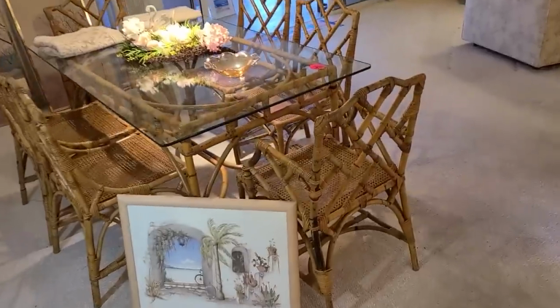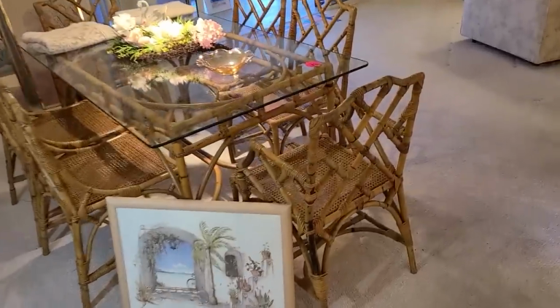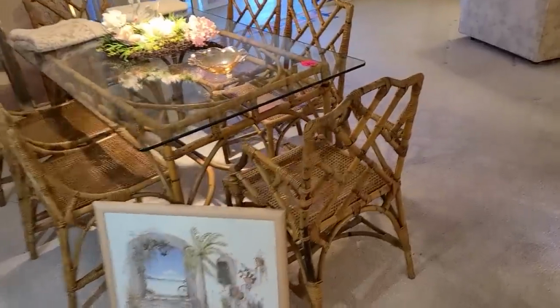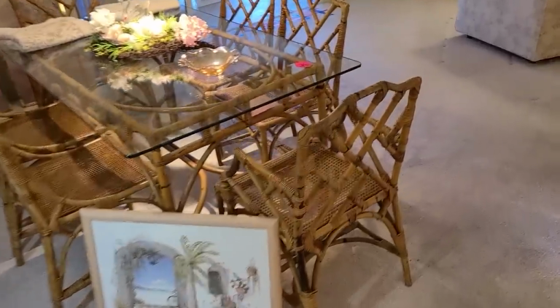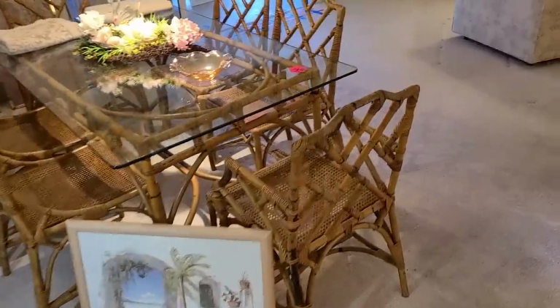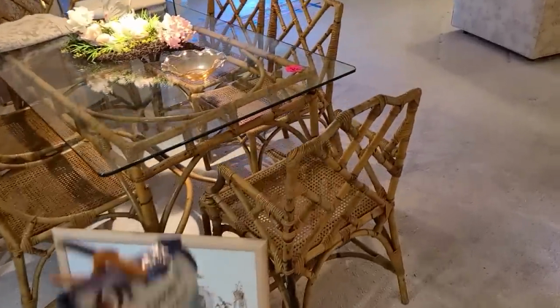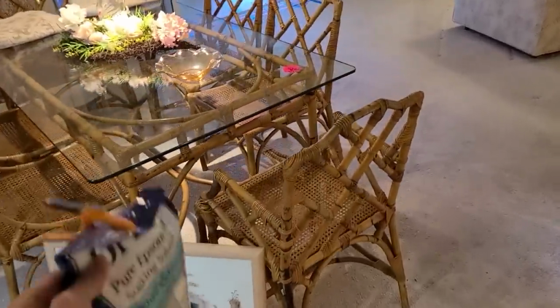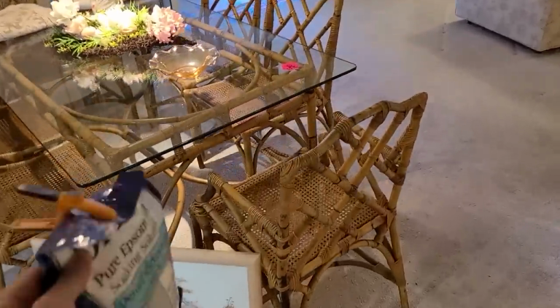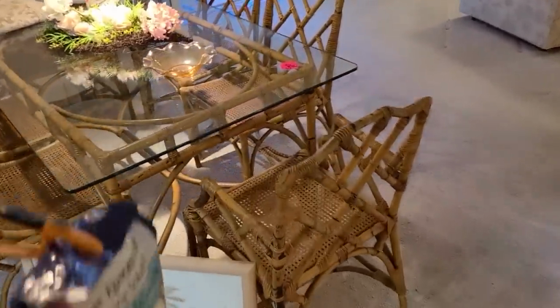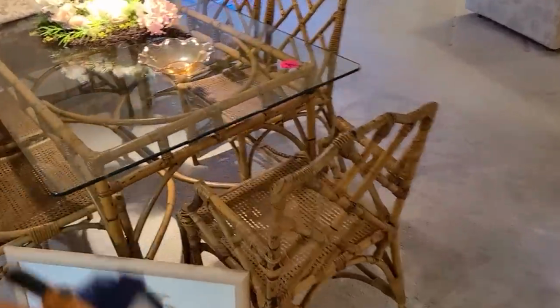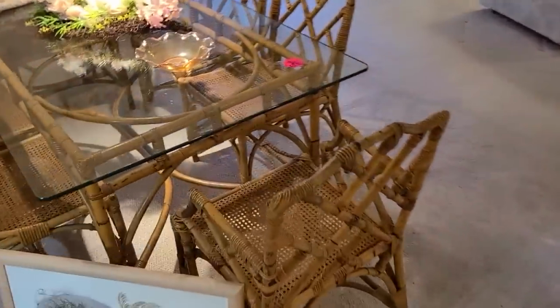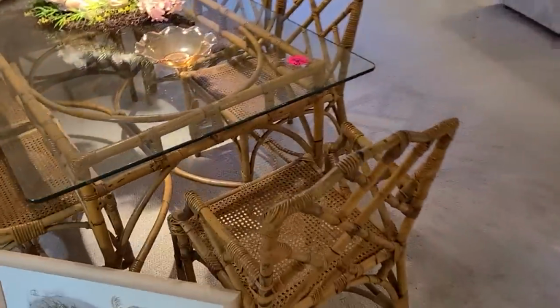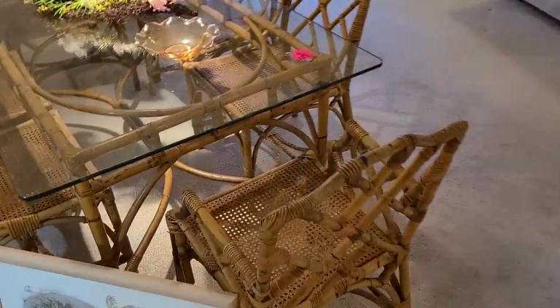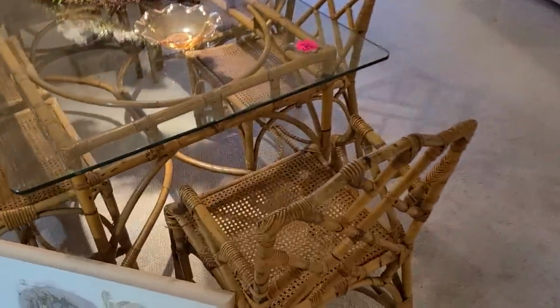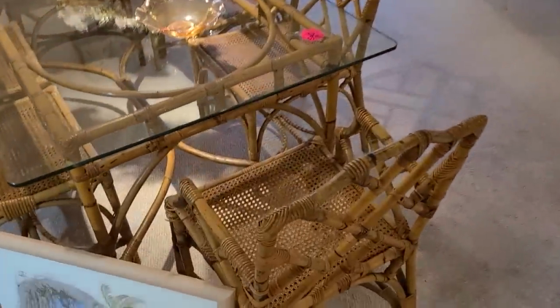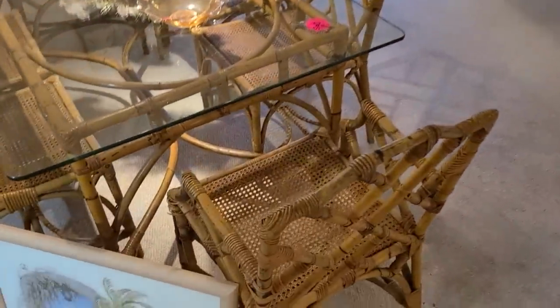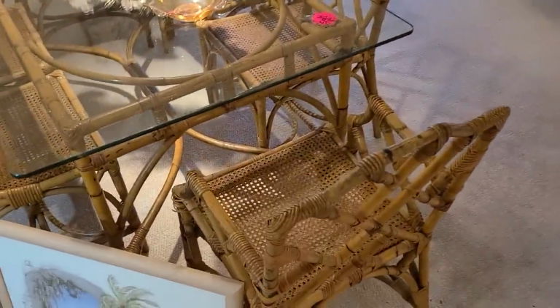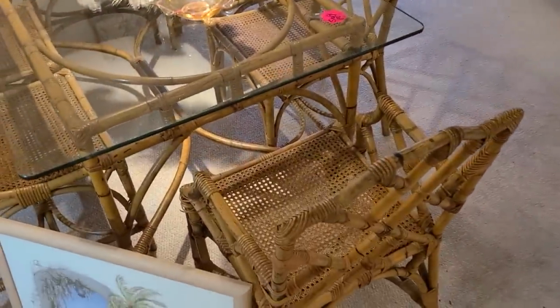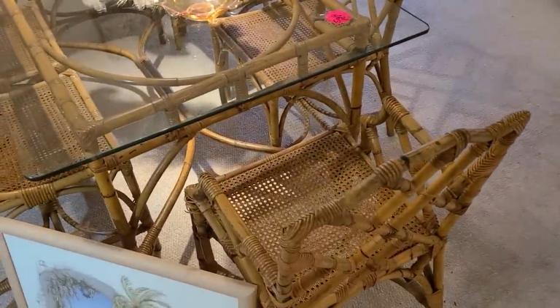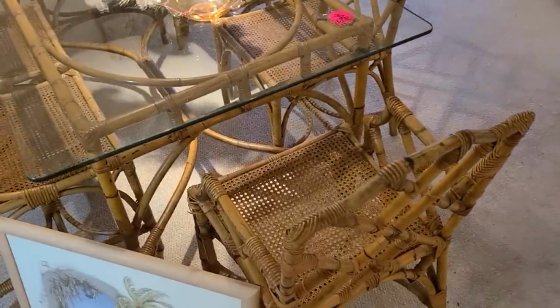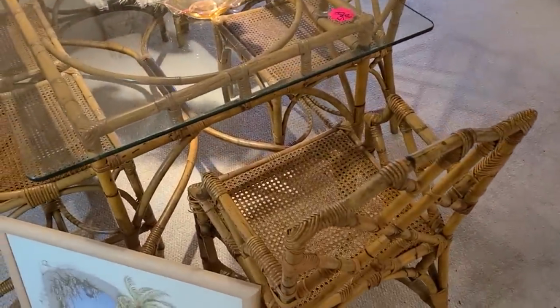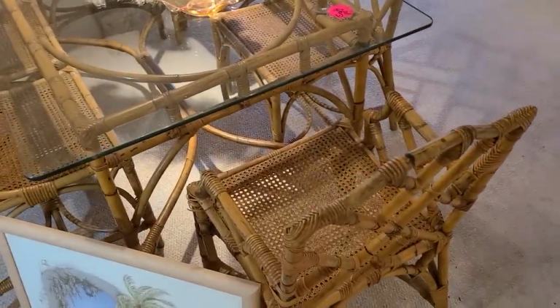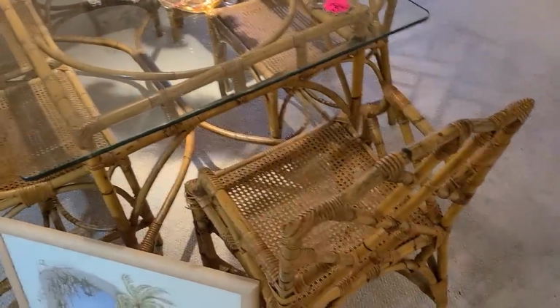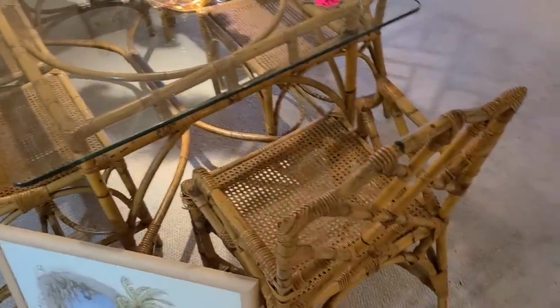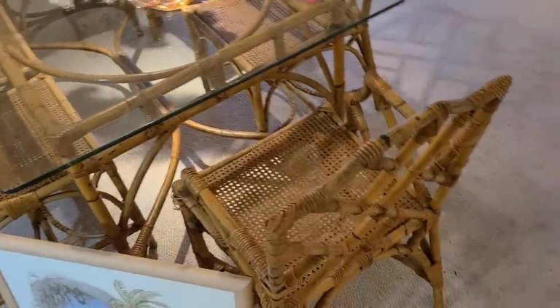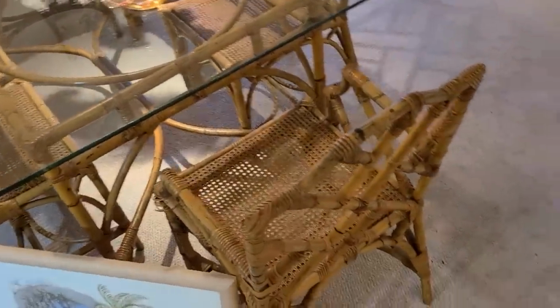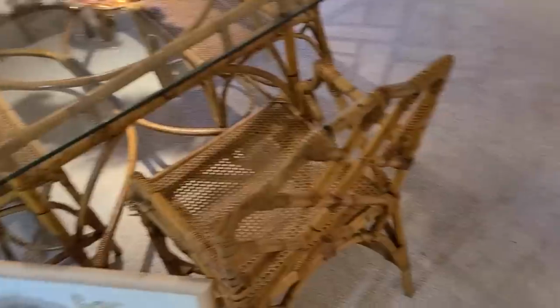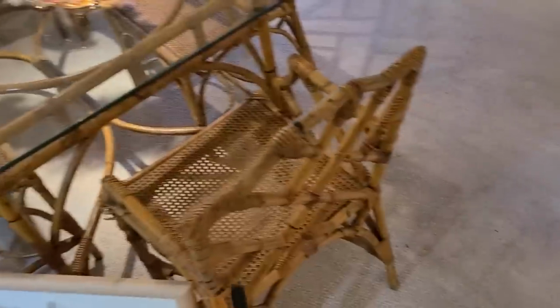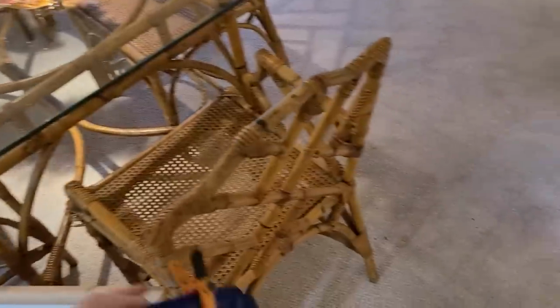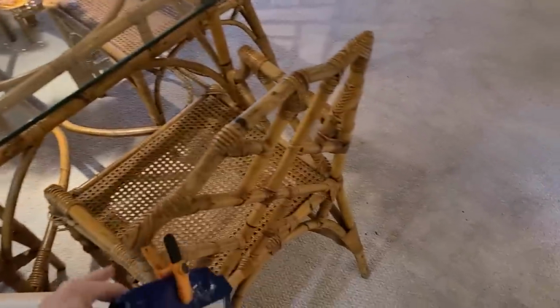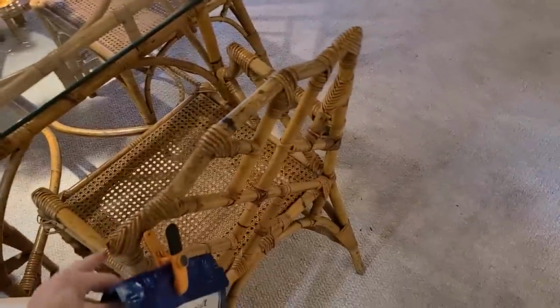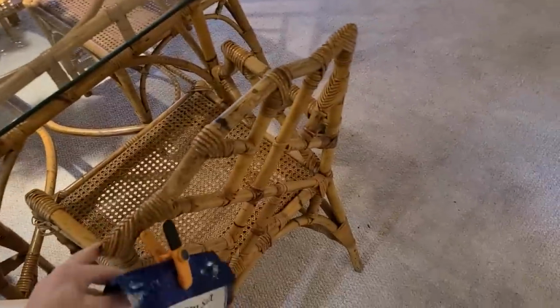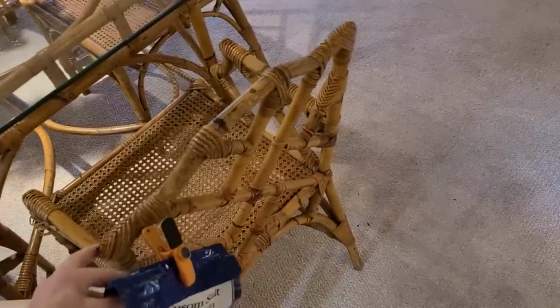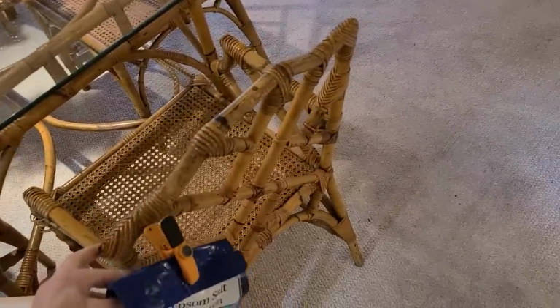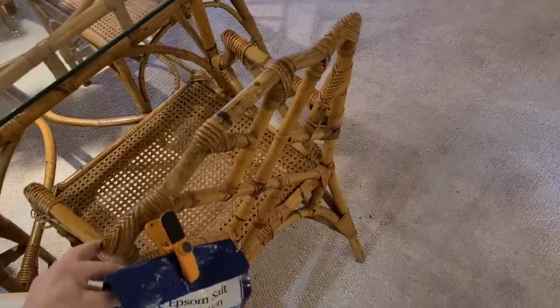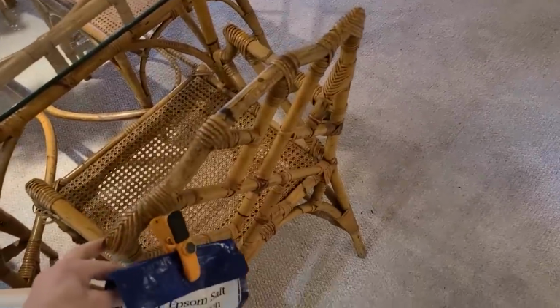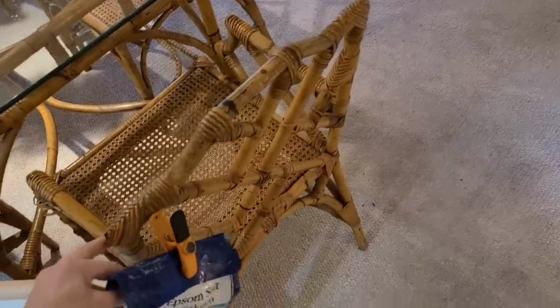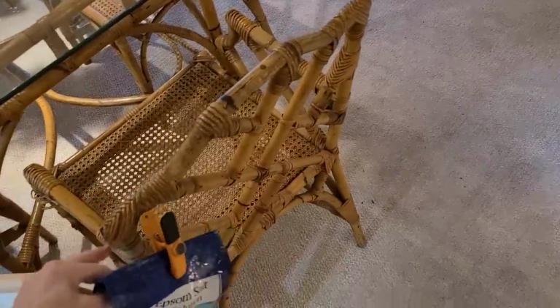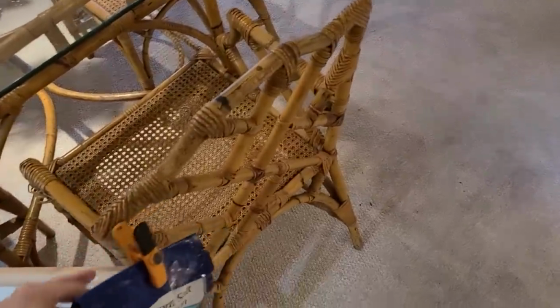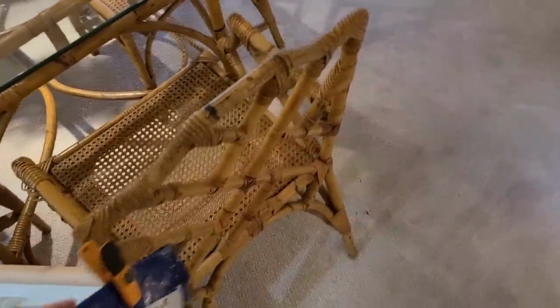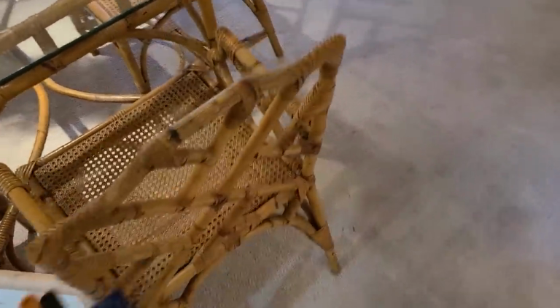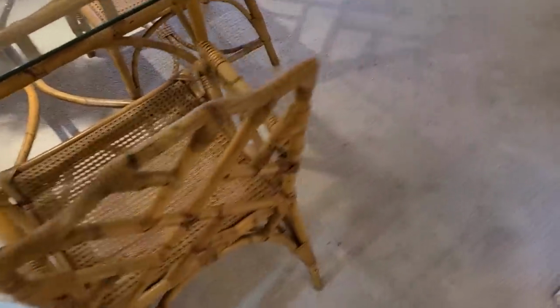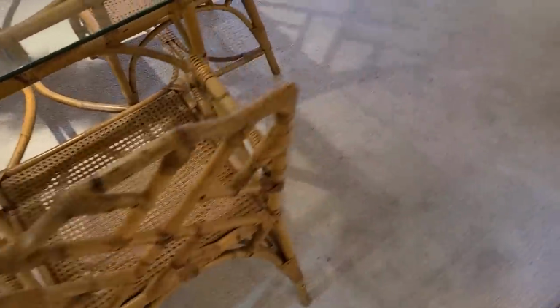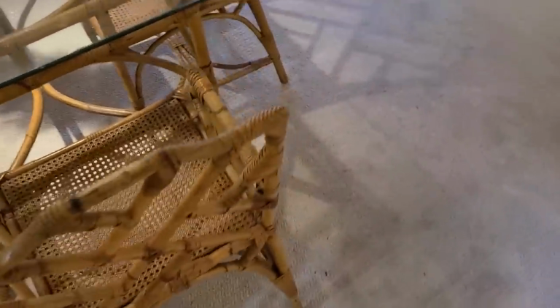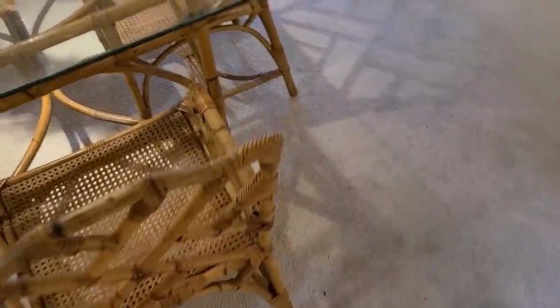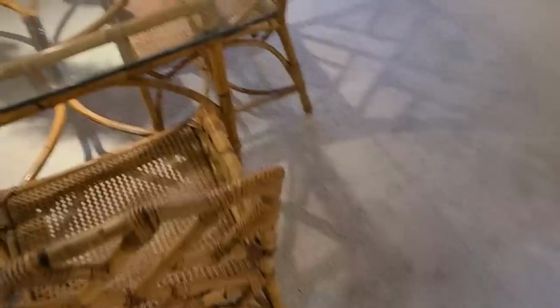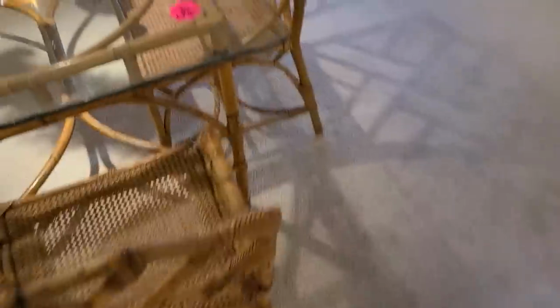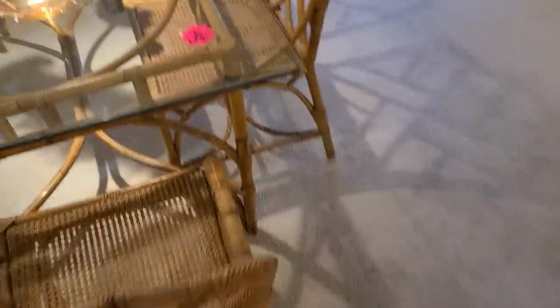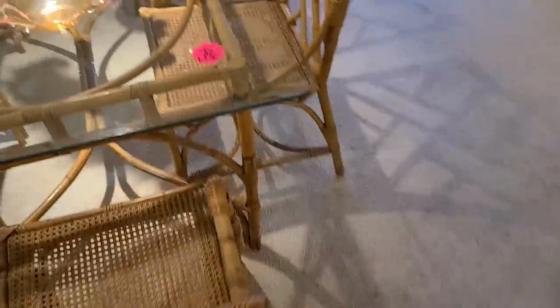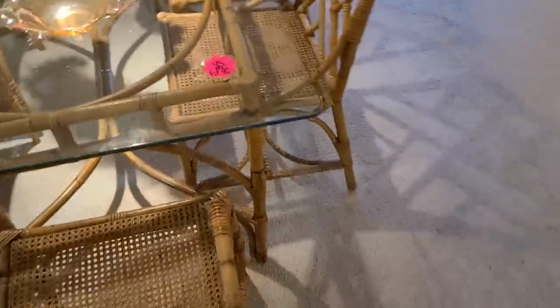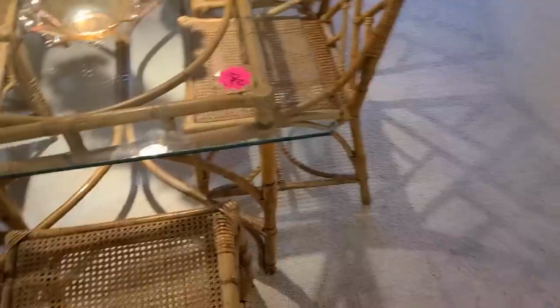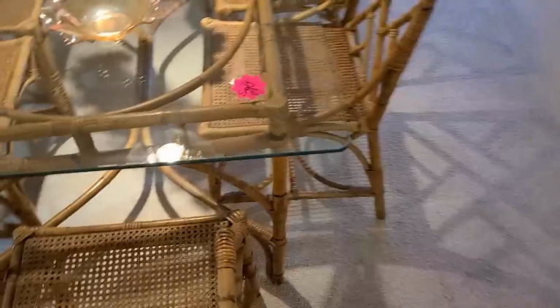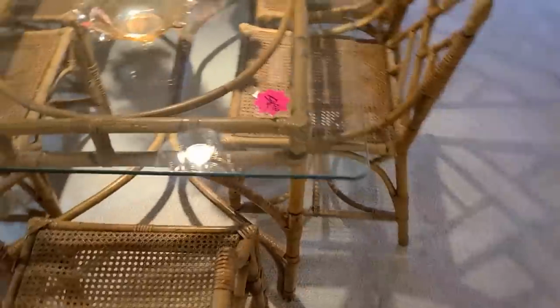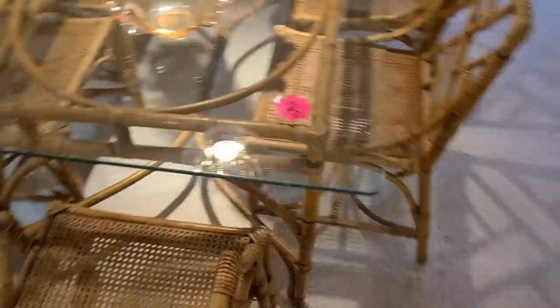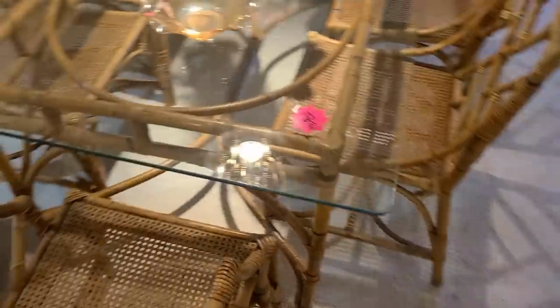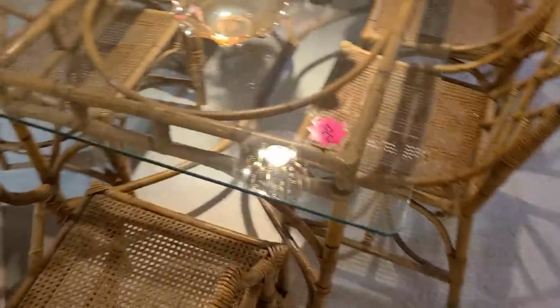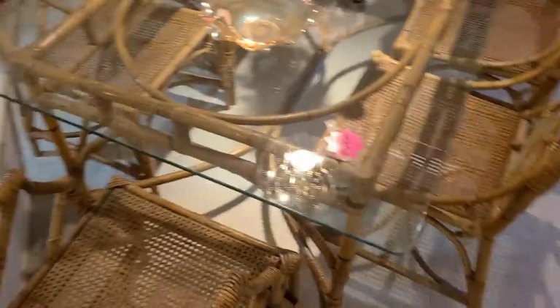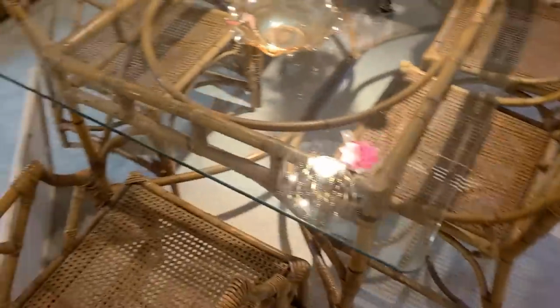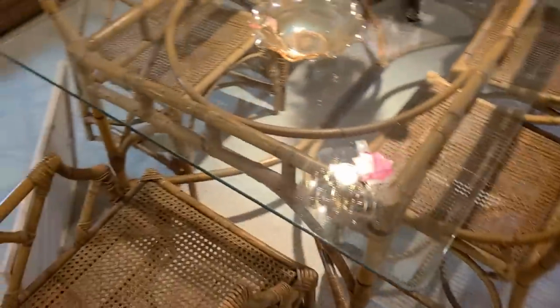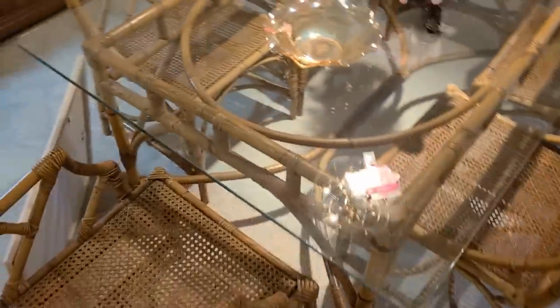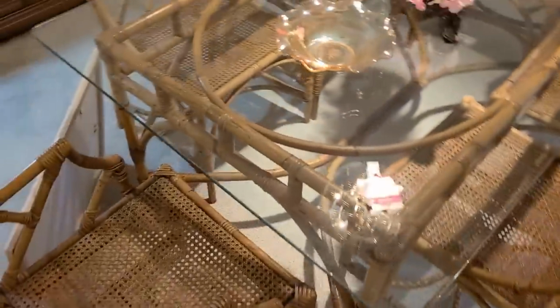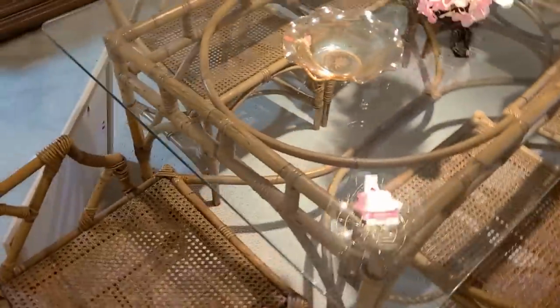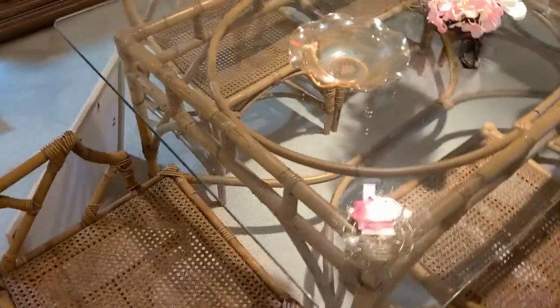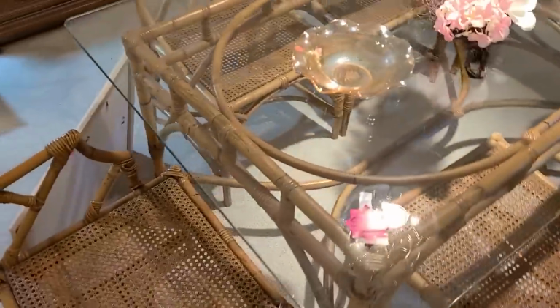Maybe the same person bought that one. These chairs are really cool though — reminds me of like Gilligan's Island or something.